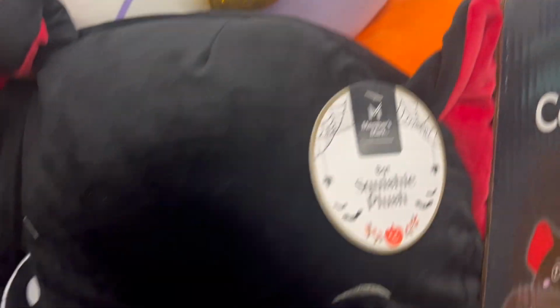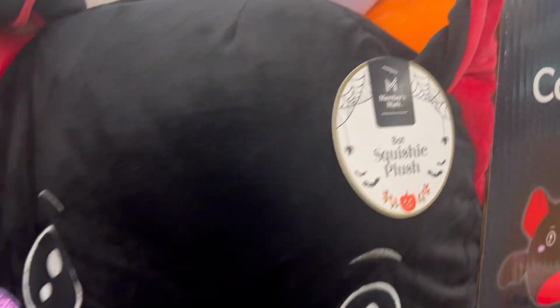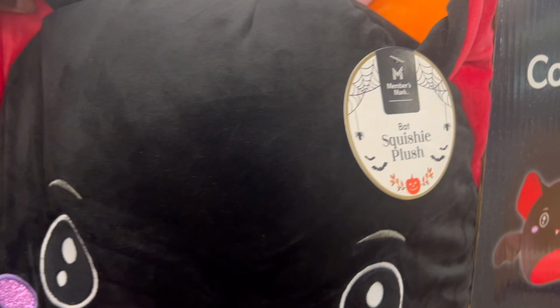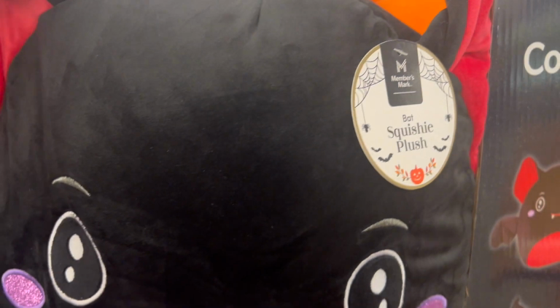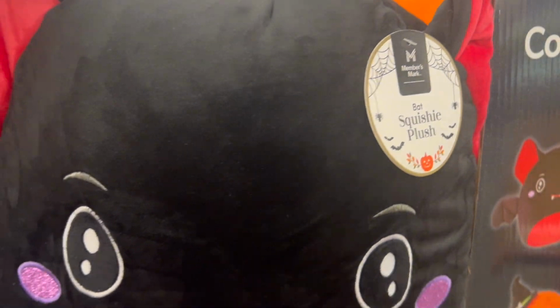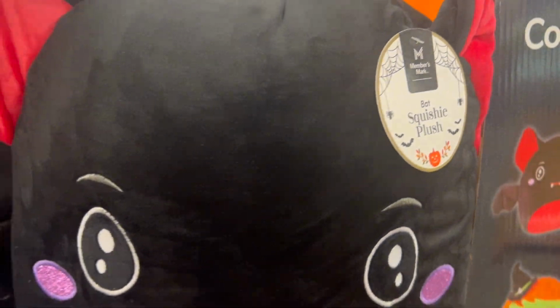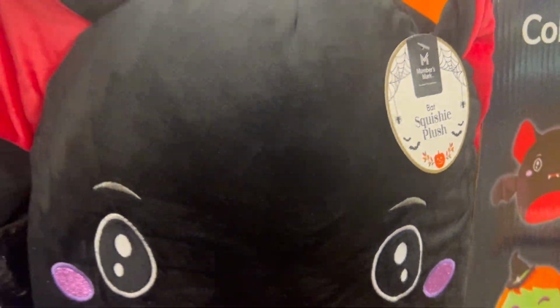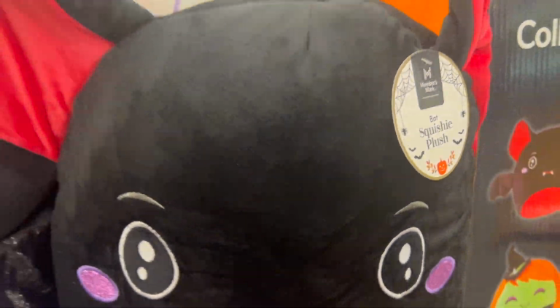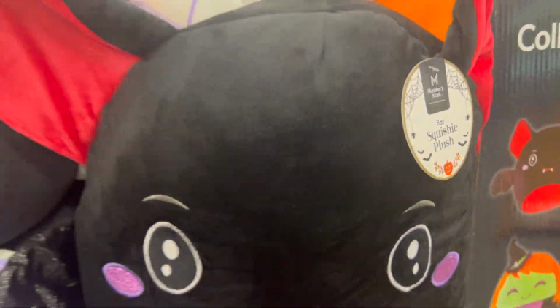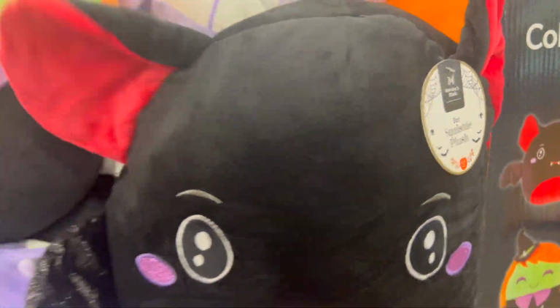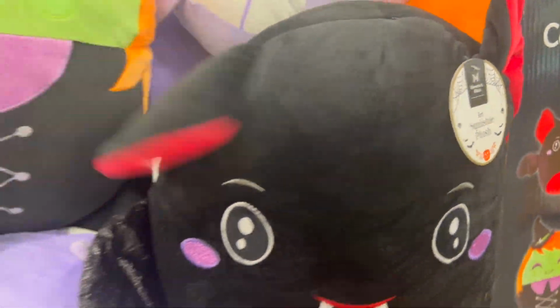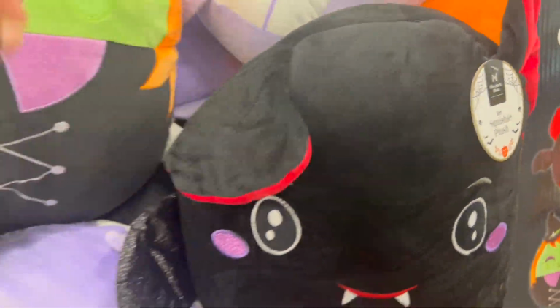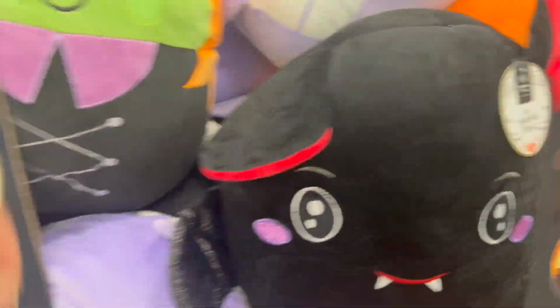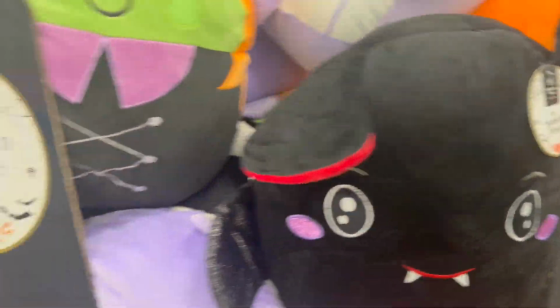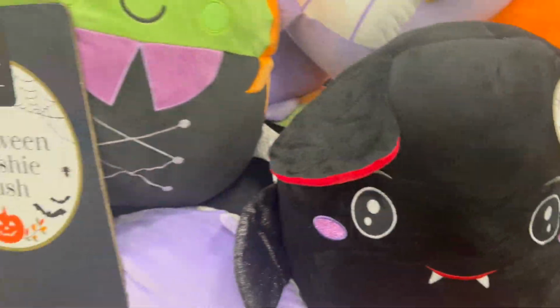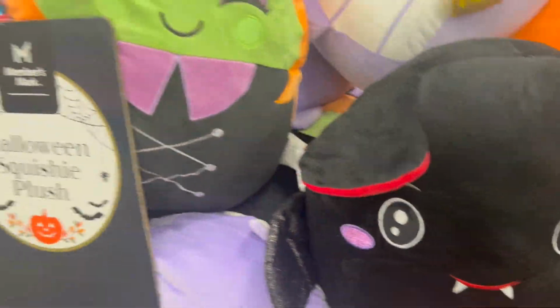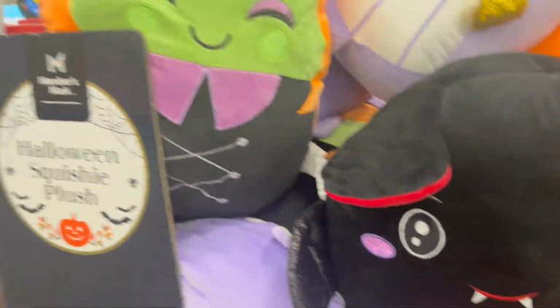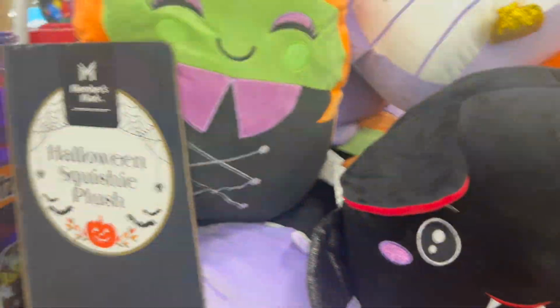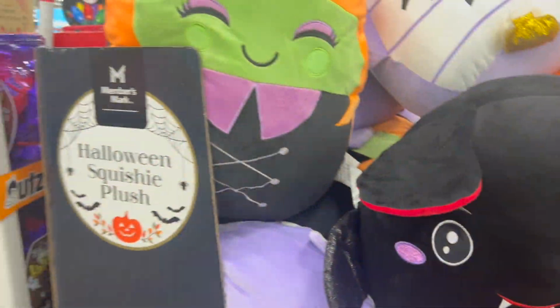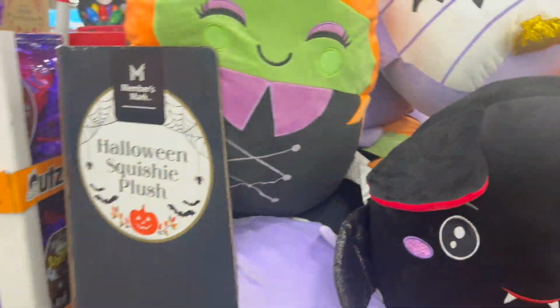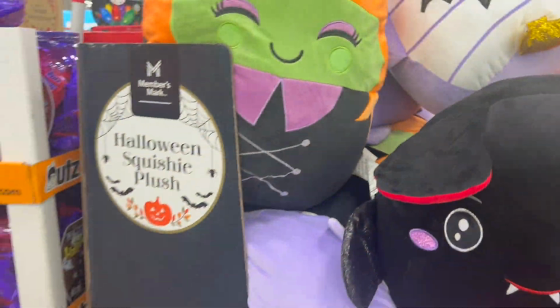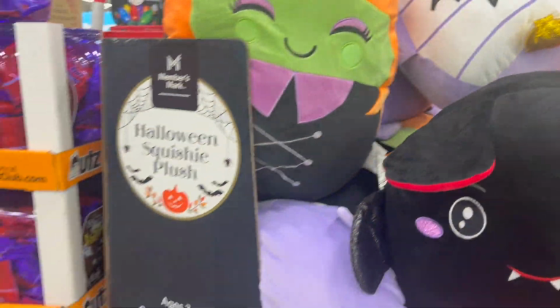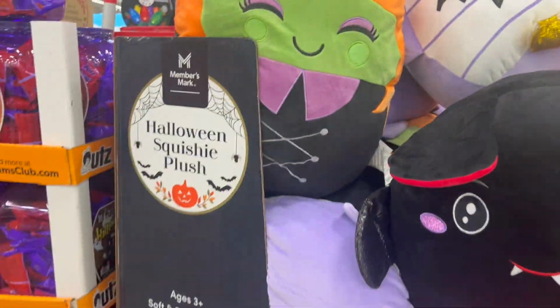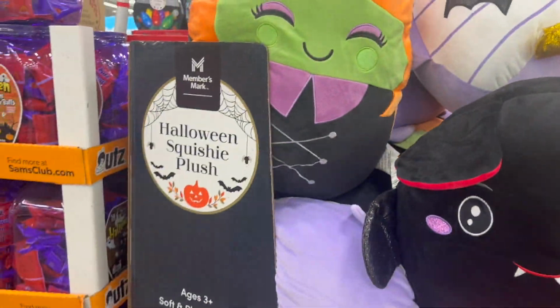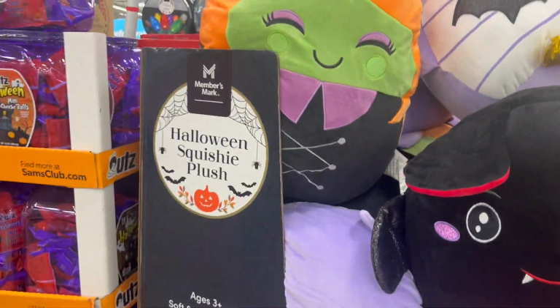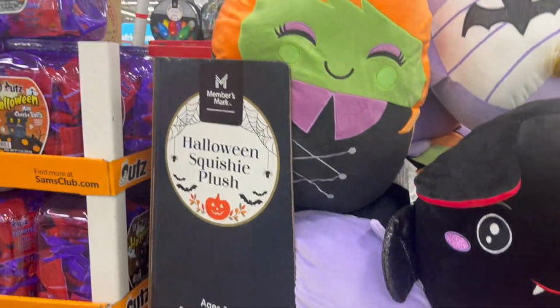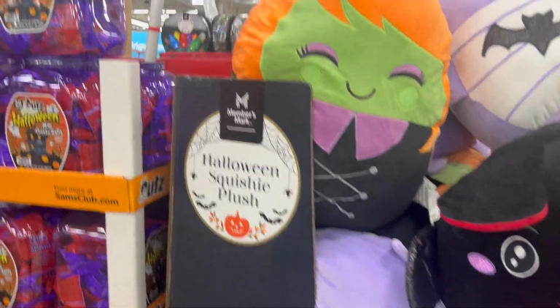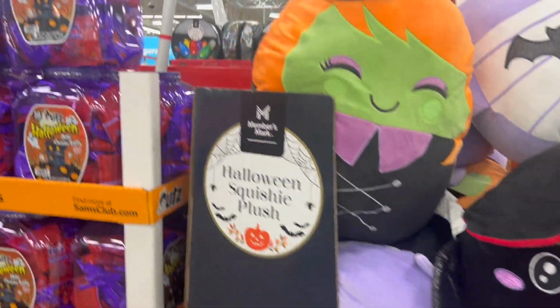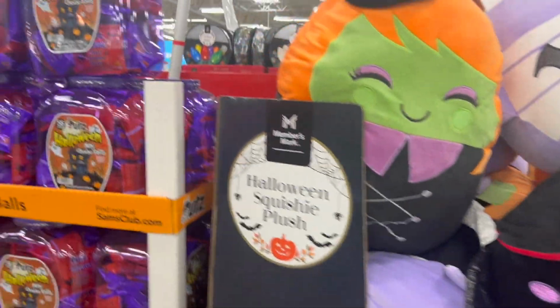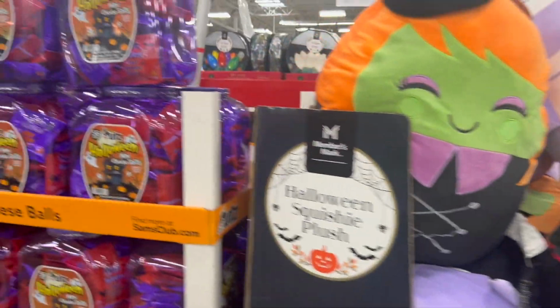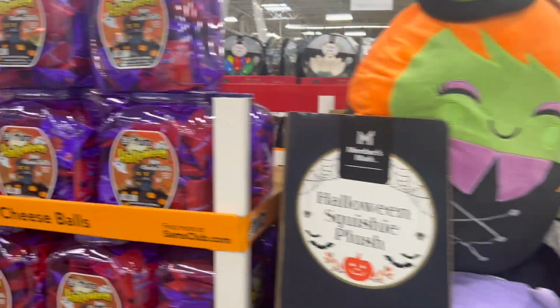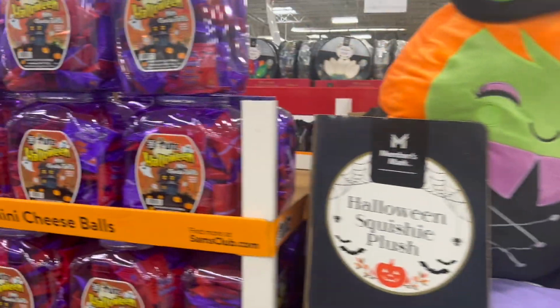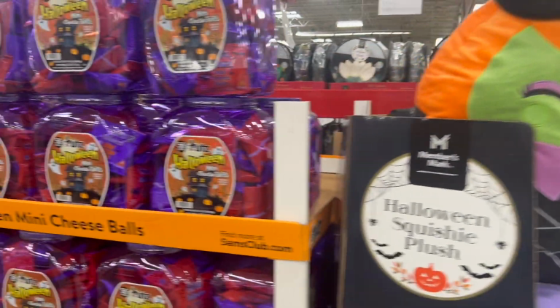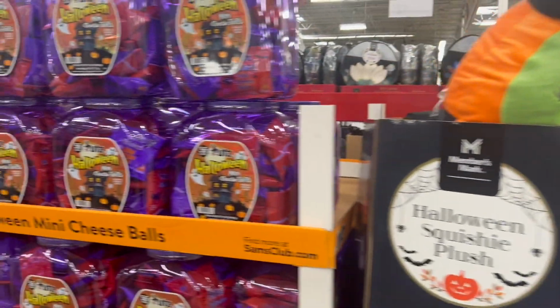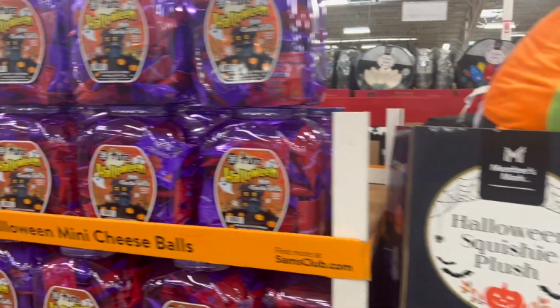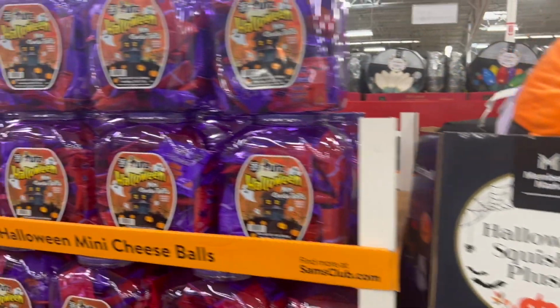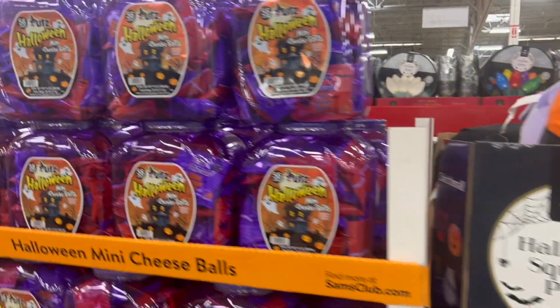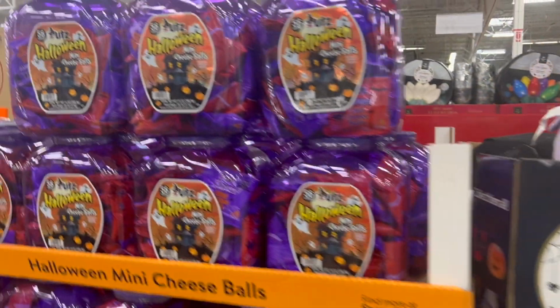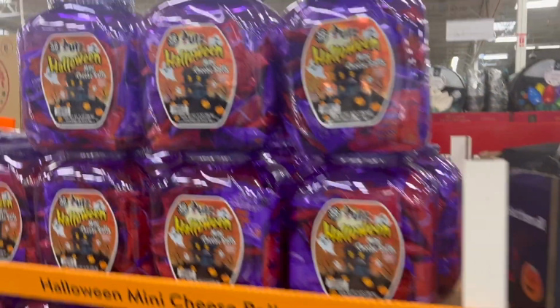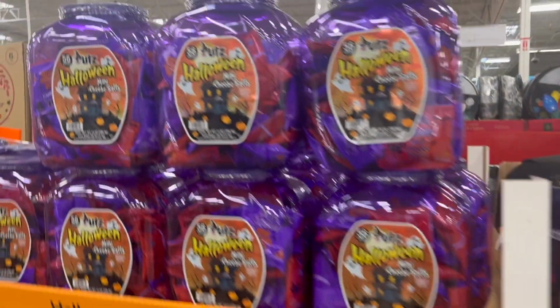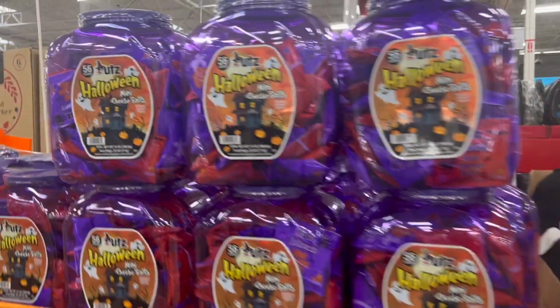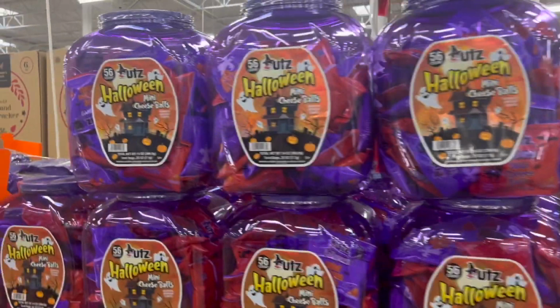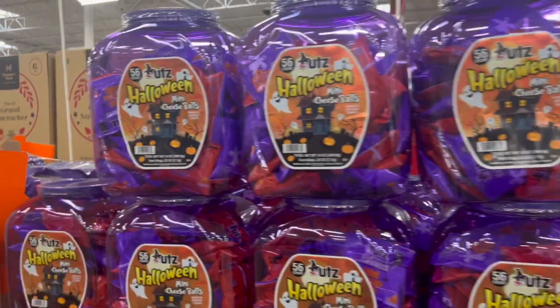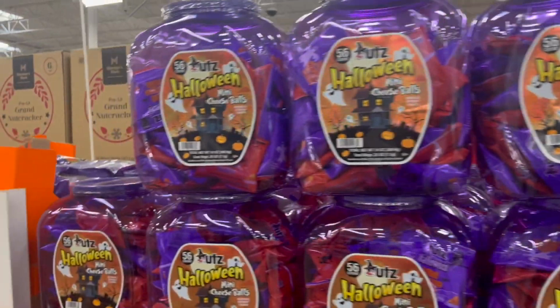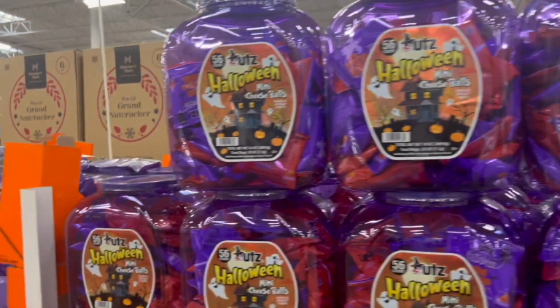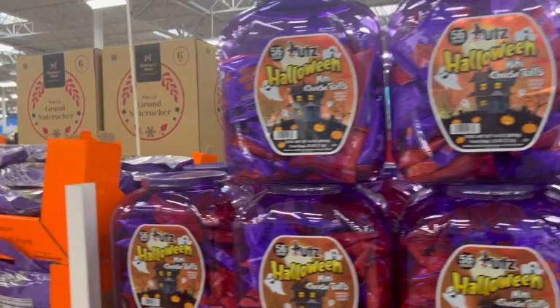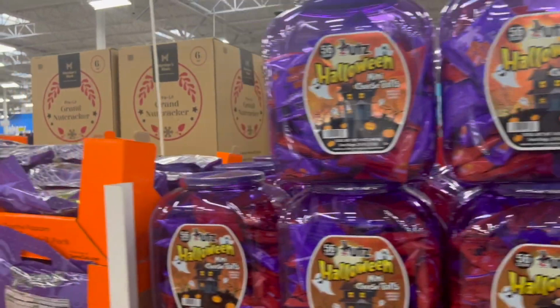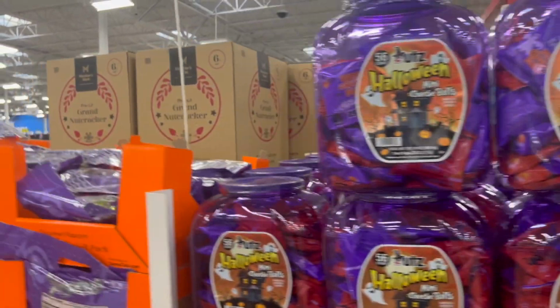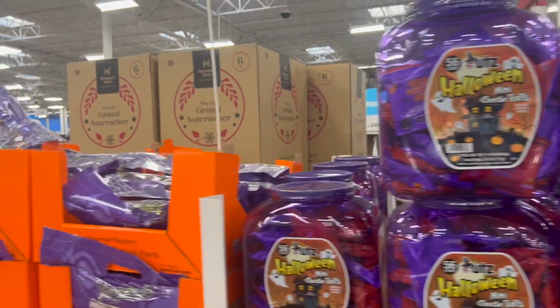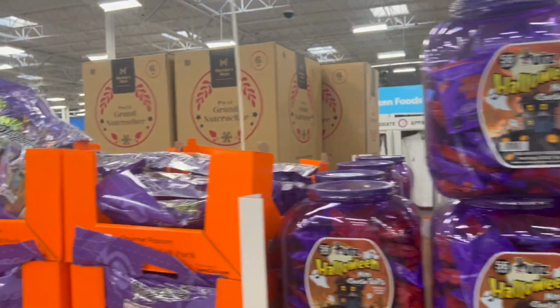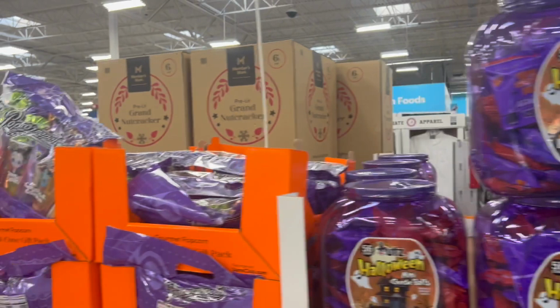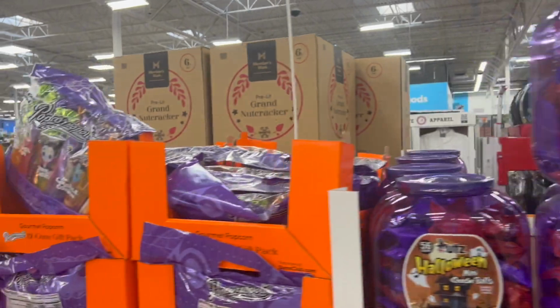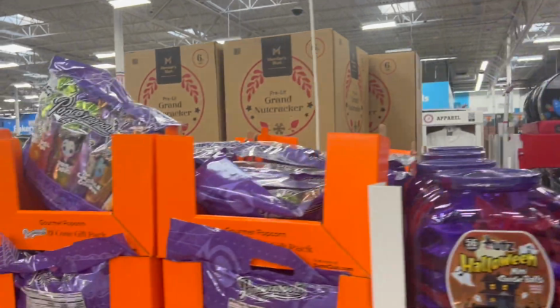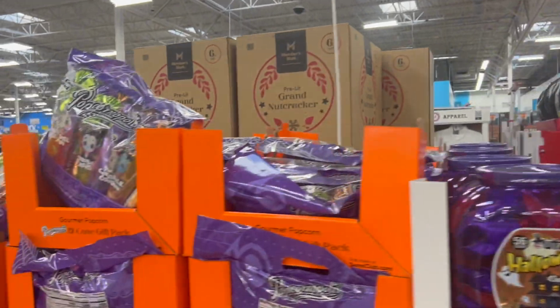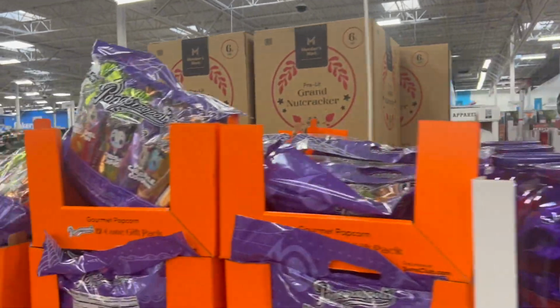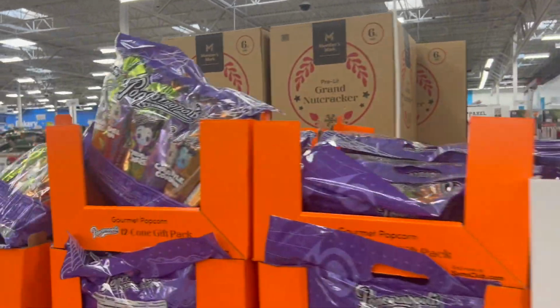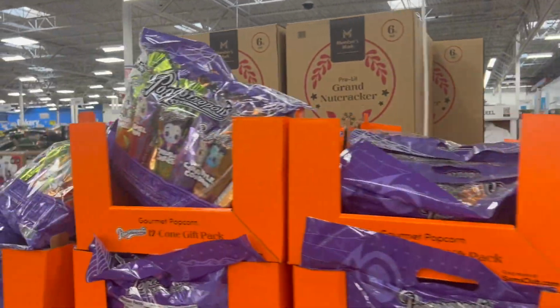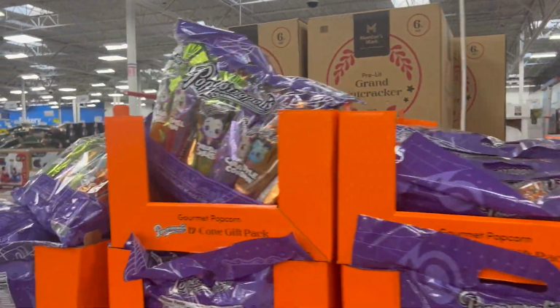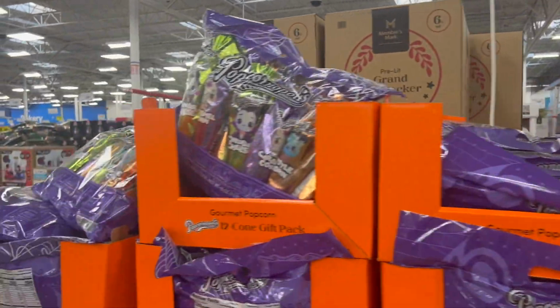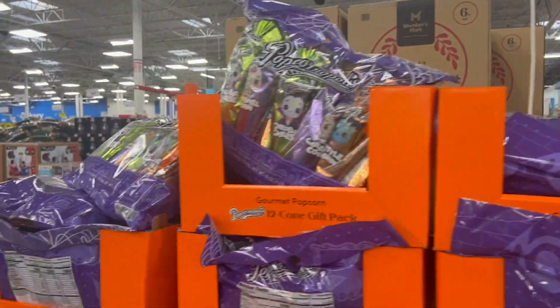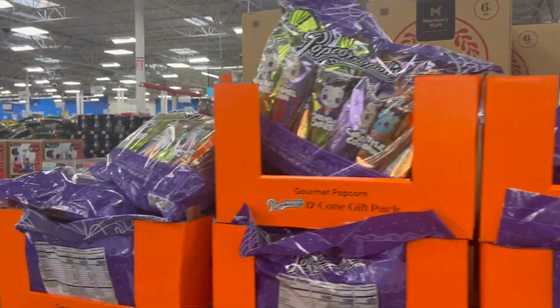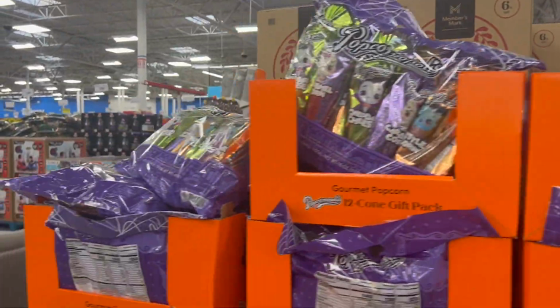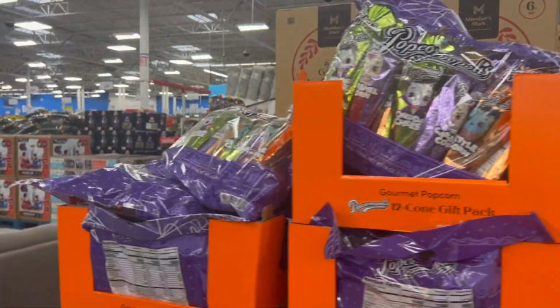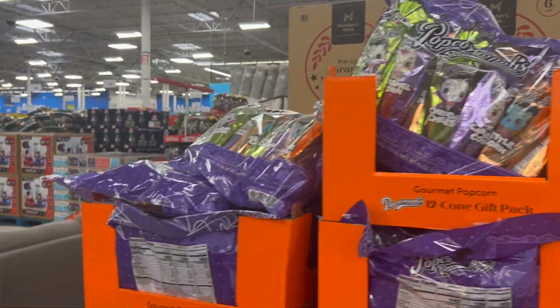Oh, this is so cute! And, of course, your Halloween candy.